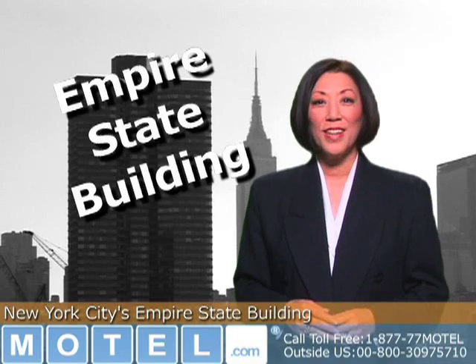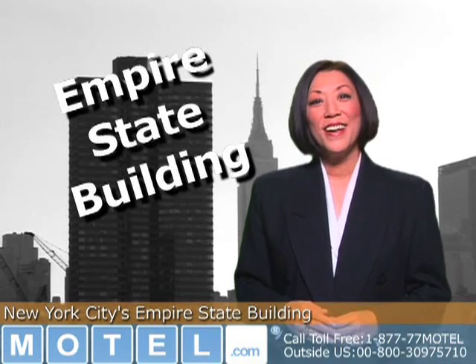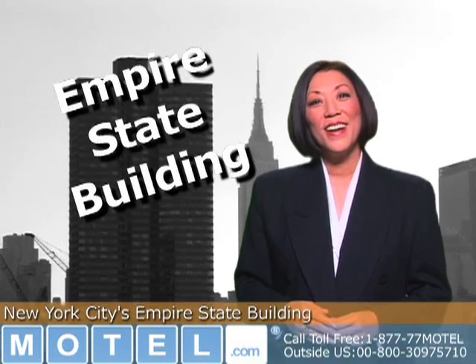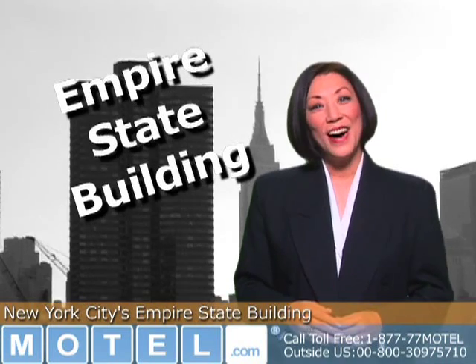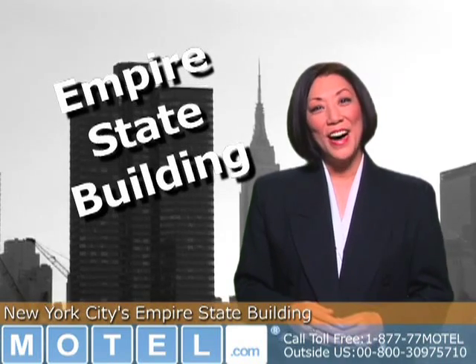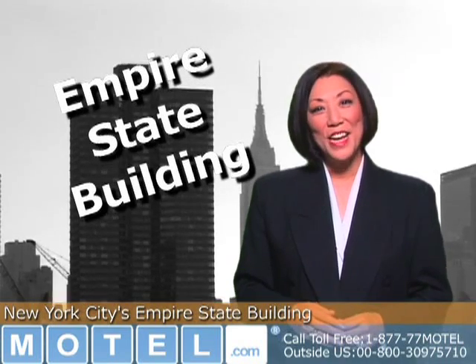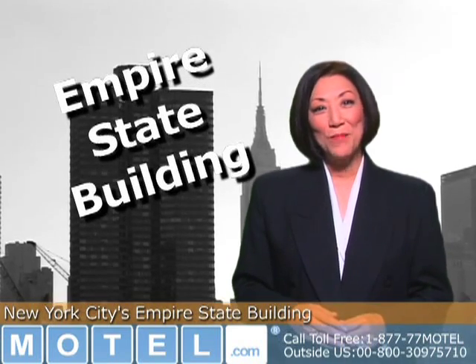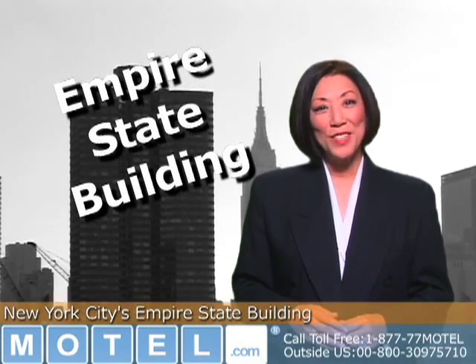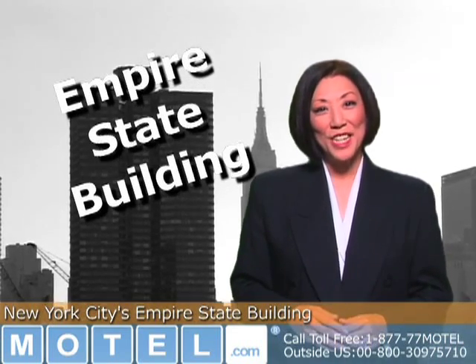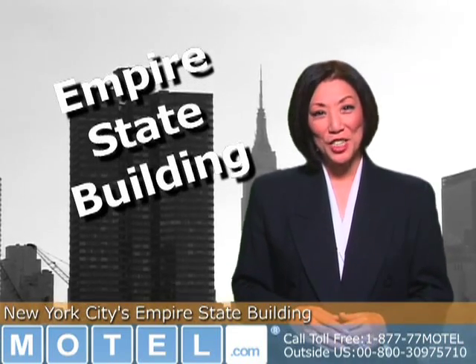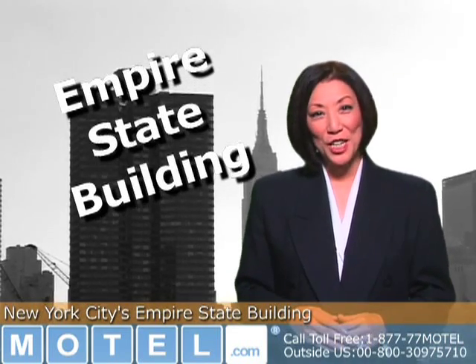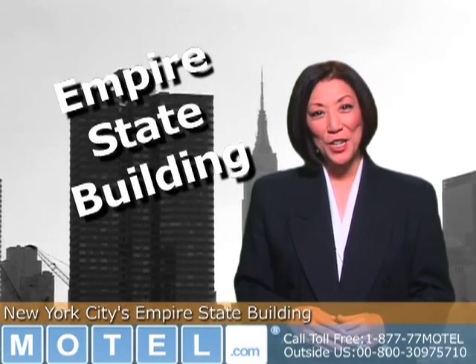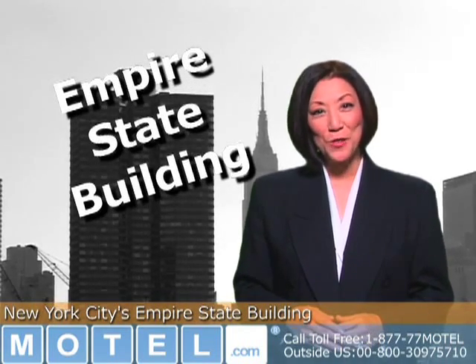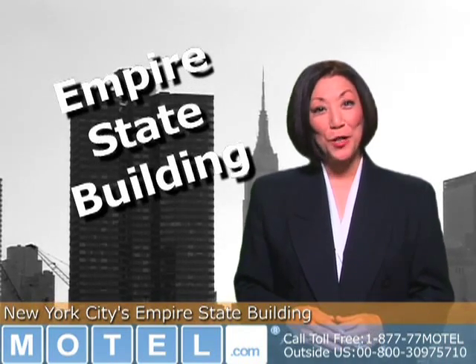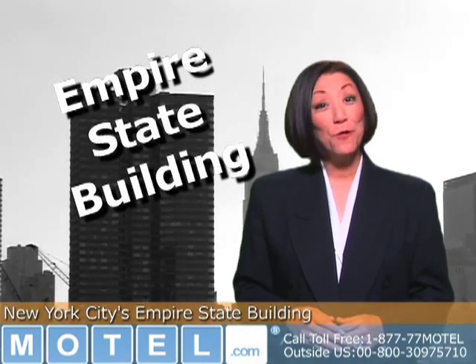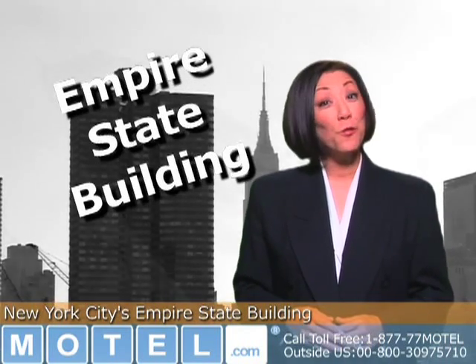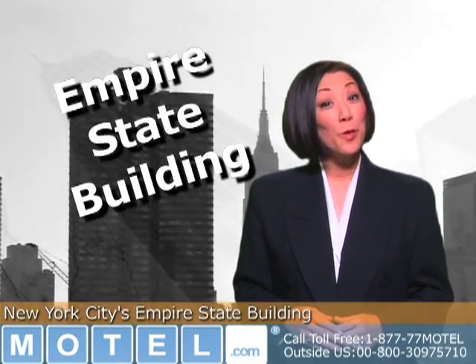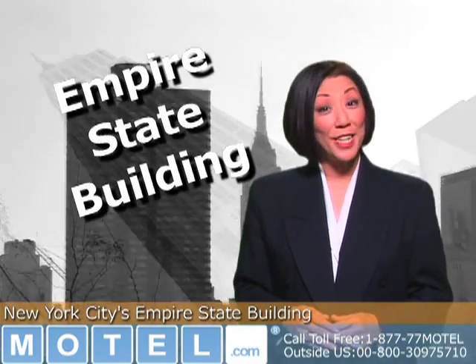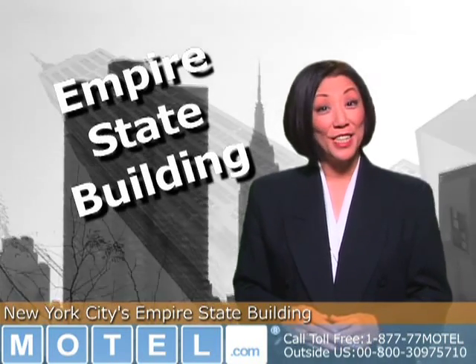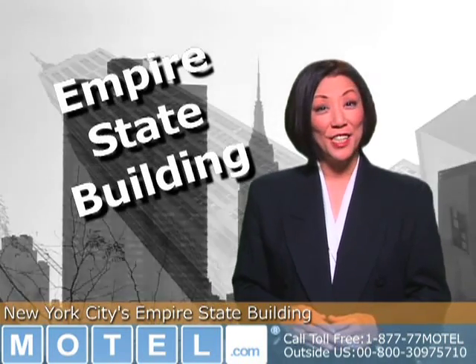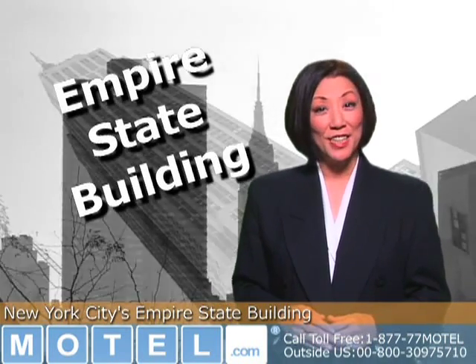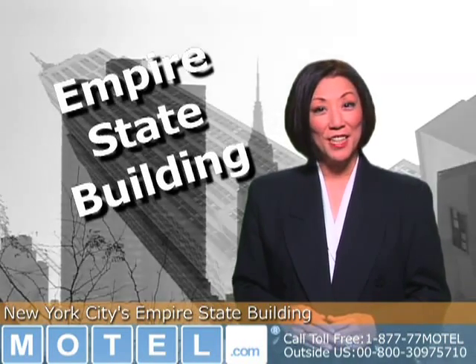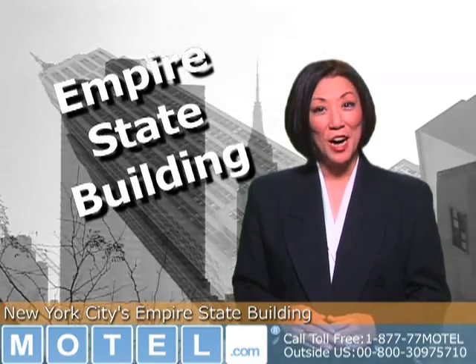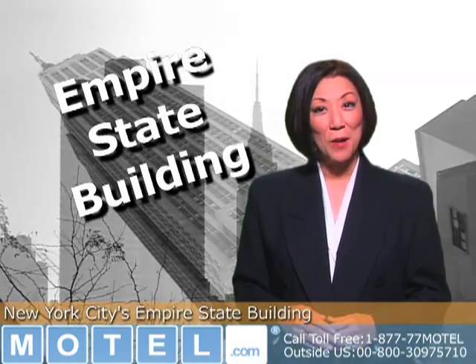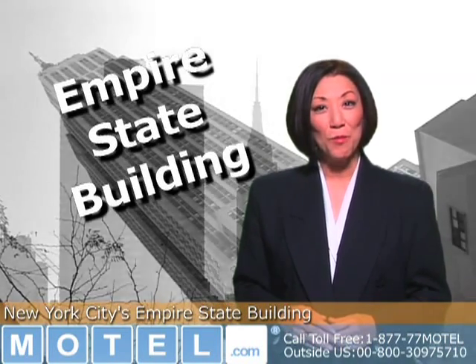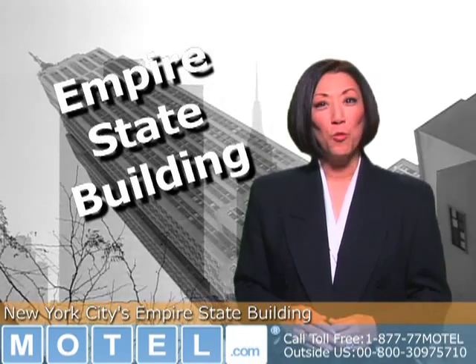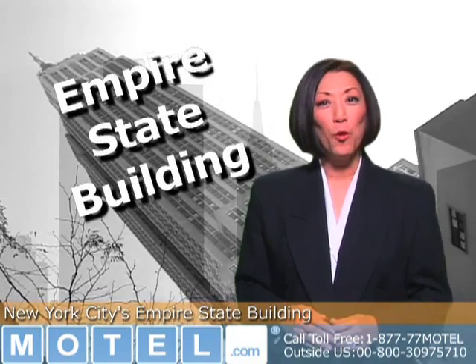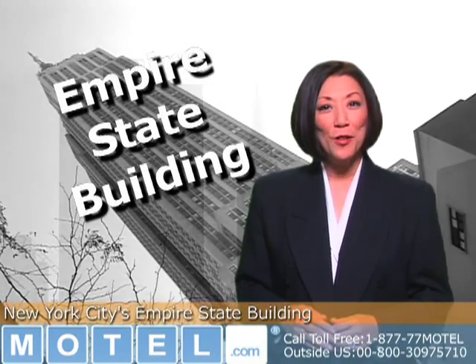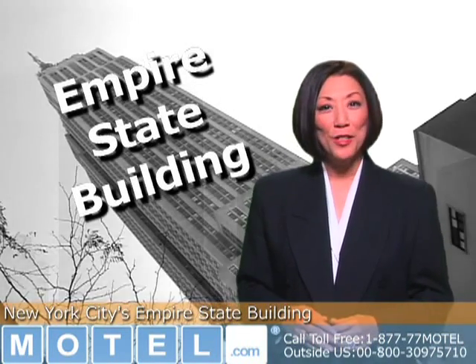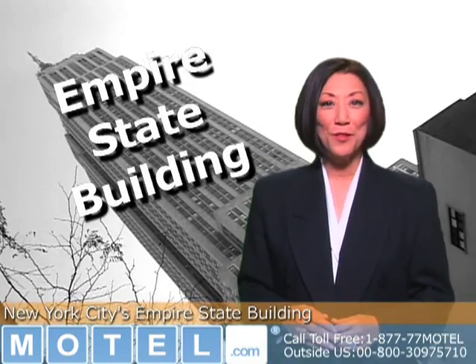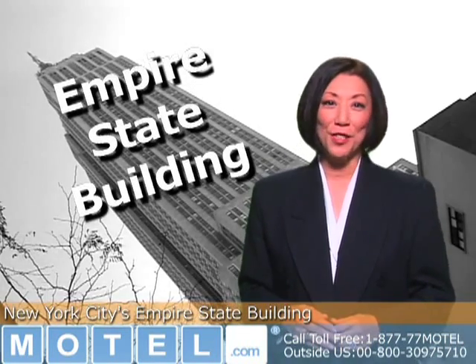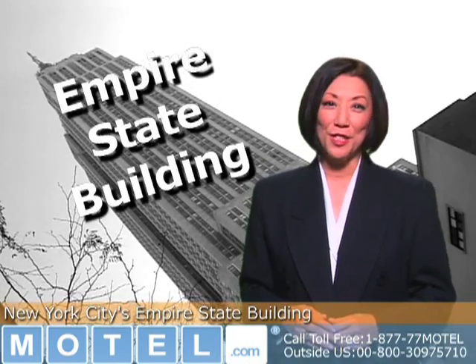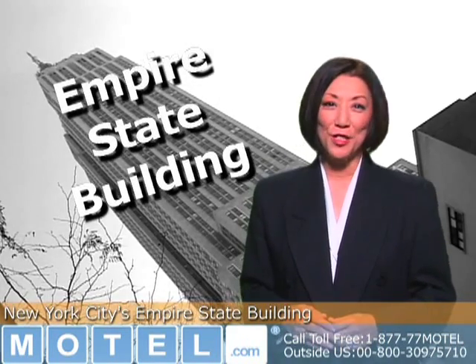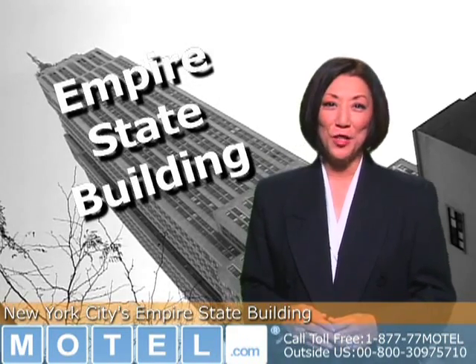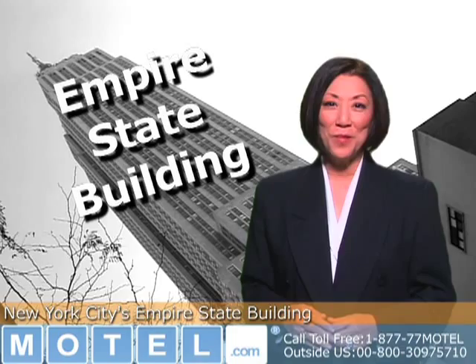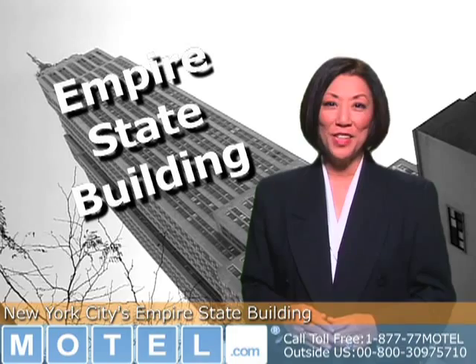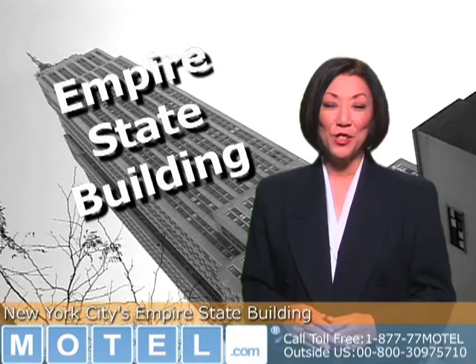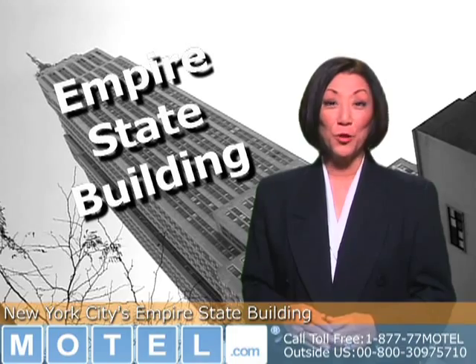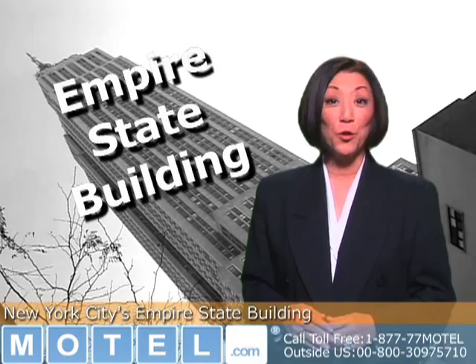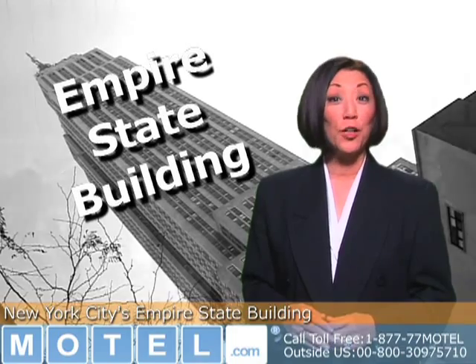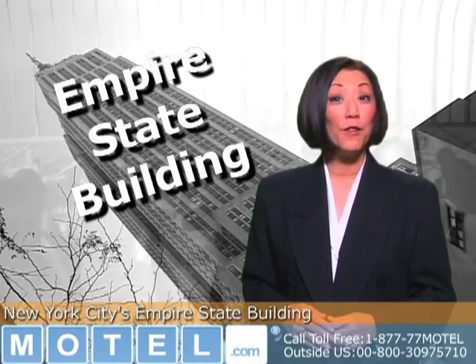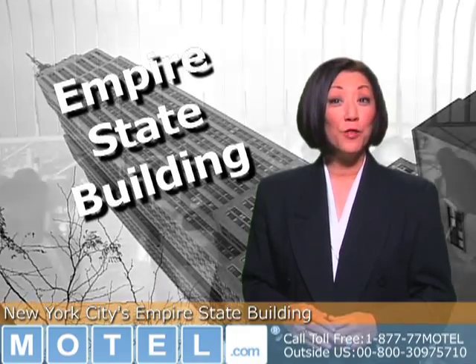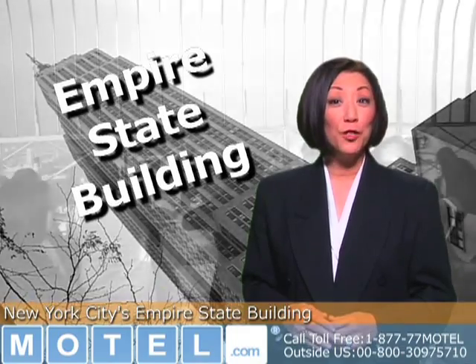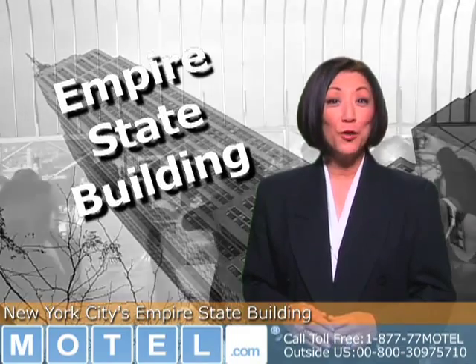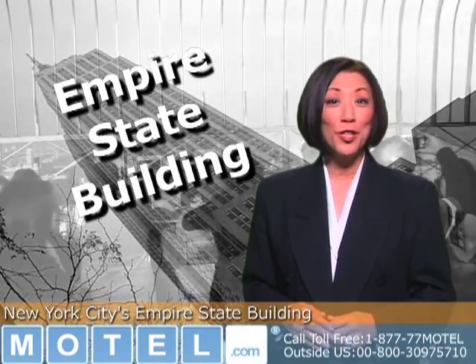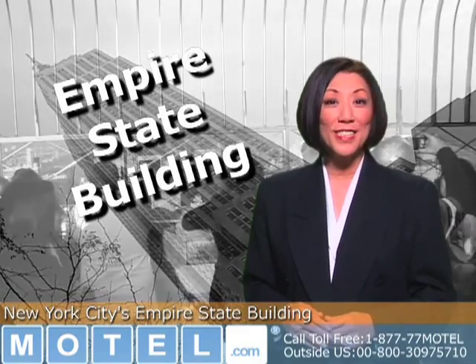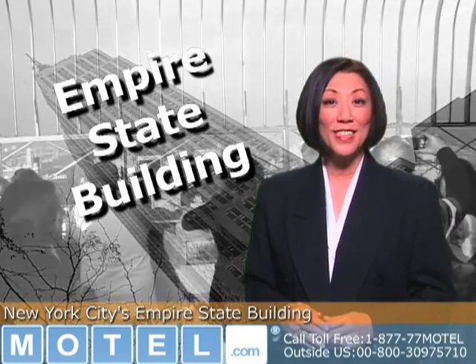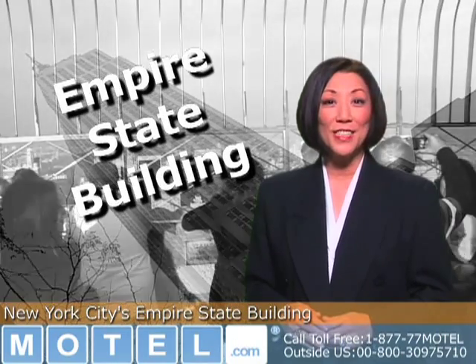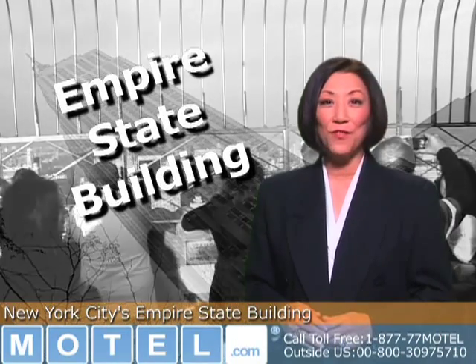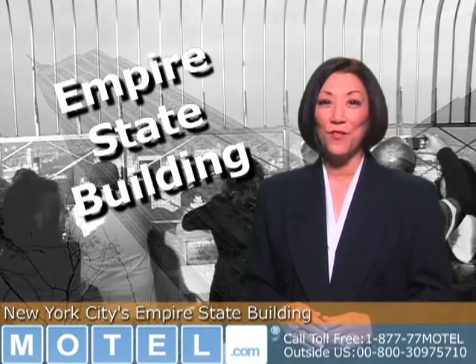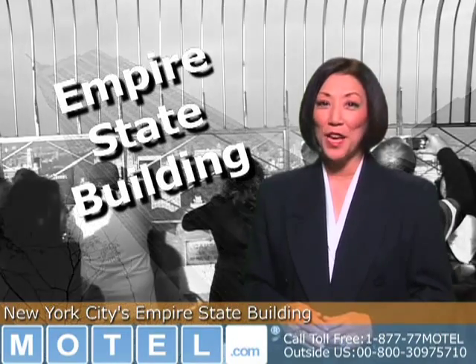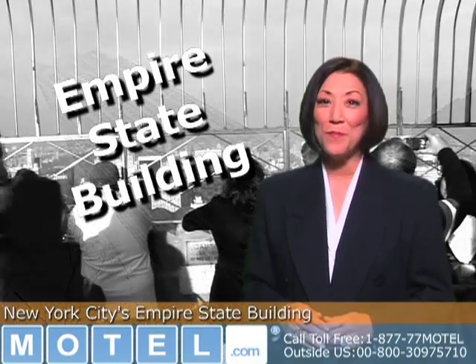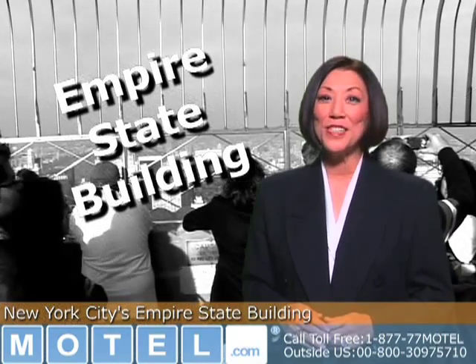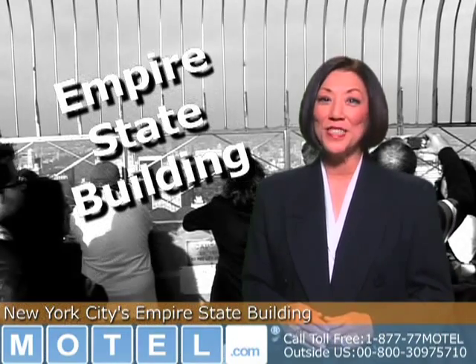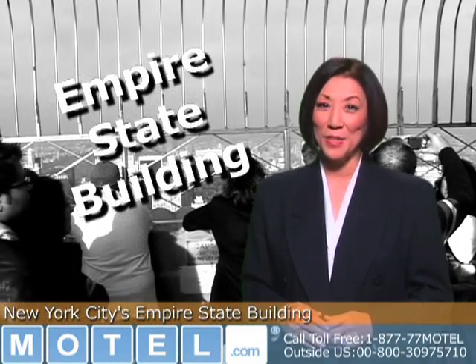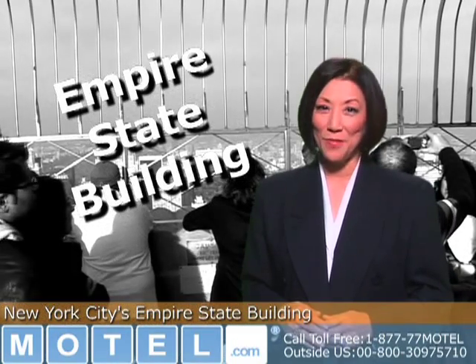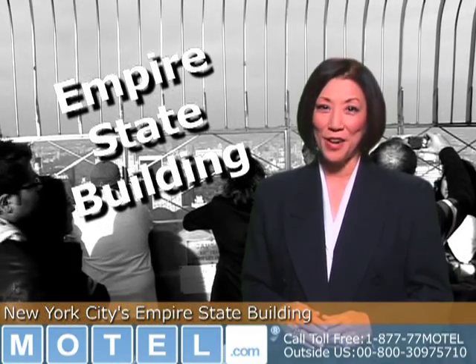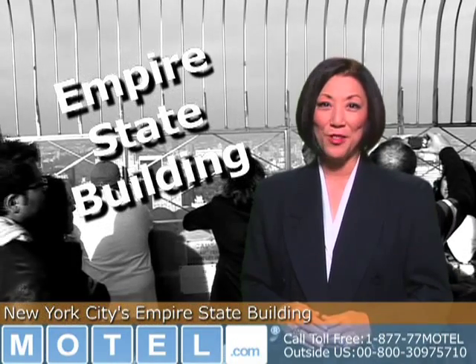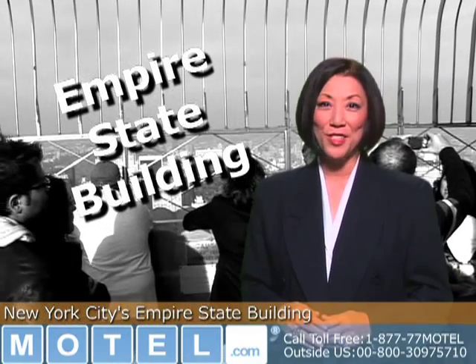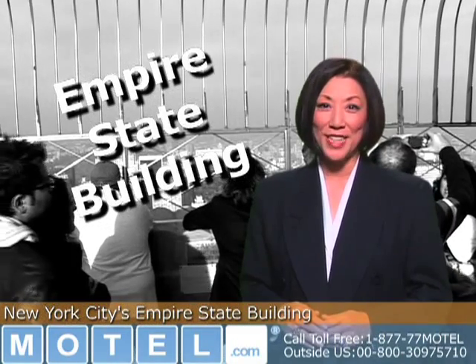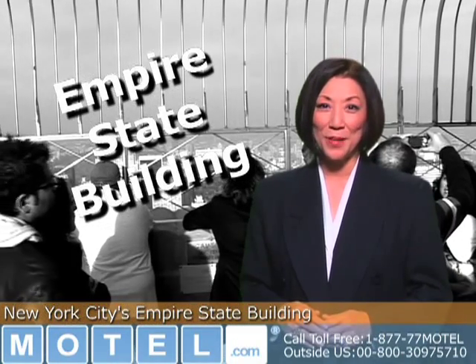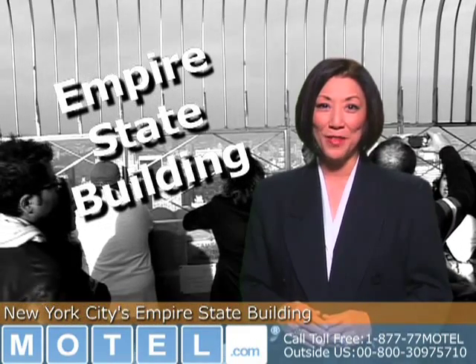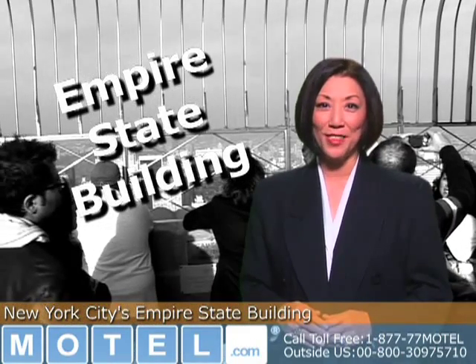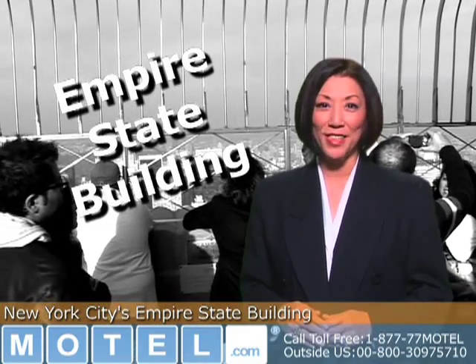Hi, I'm Sachi Koto from Motel.com. Welcome to this two-minute tour of New York City's famous Empire State Building.